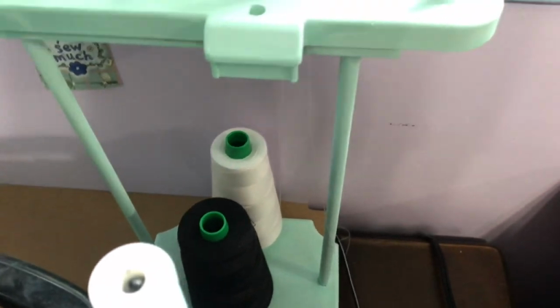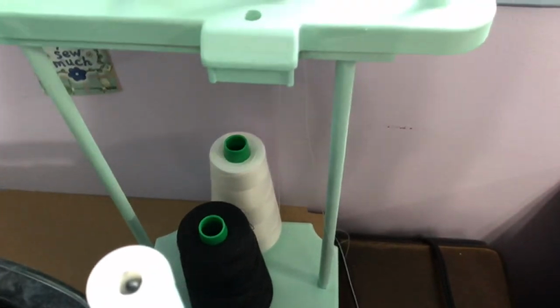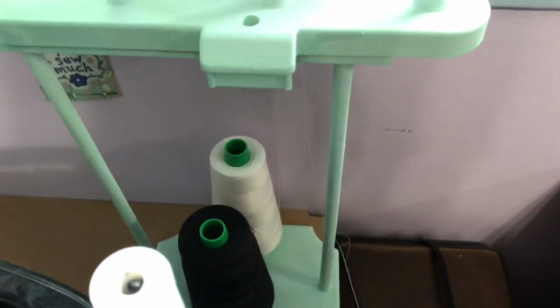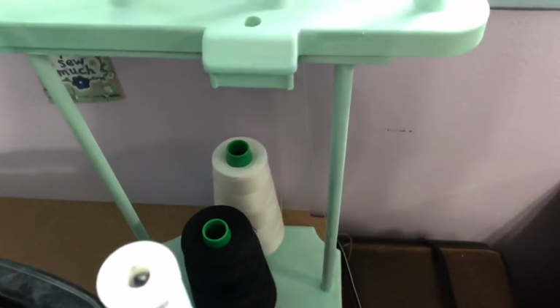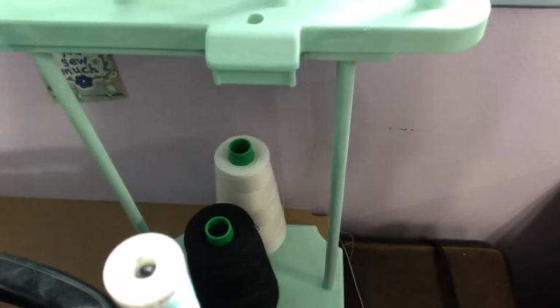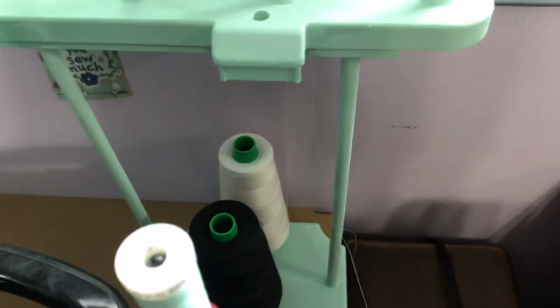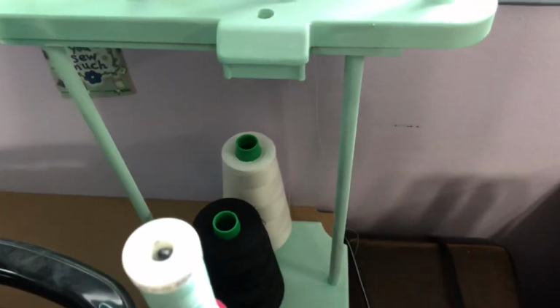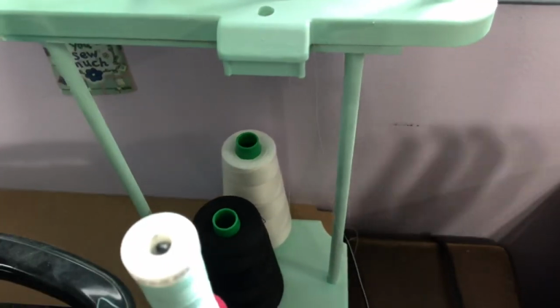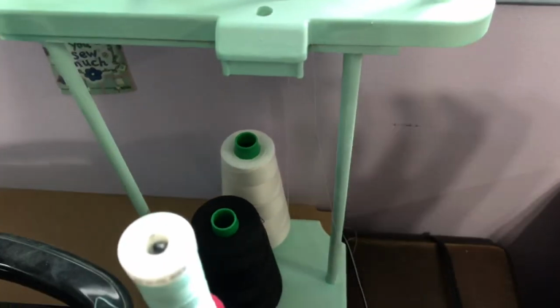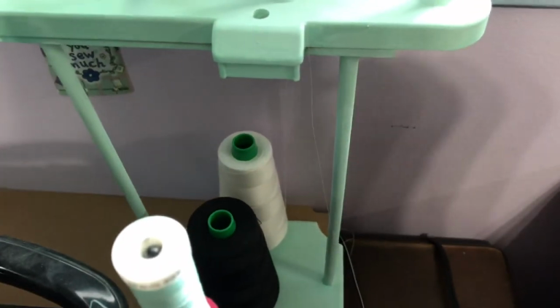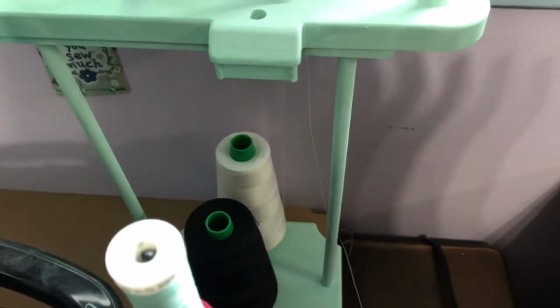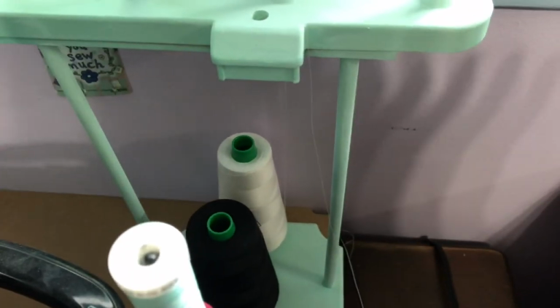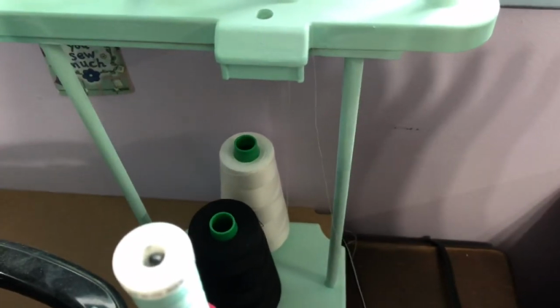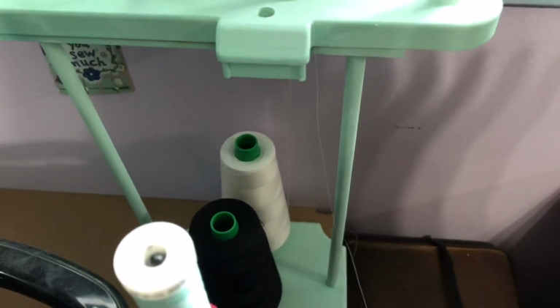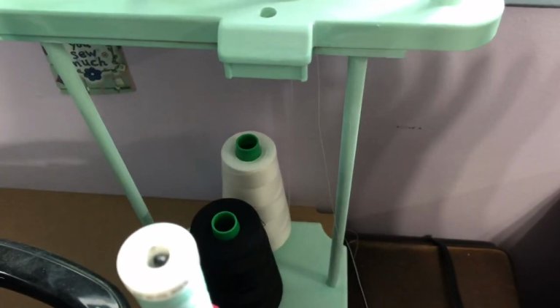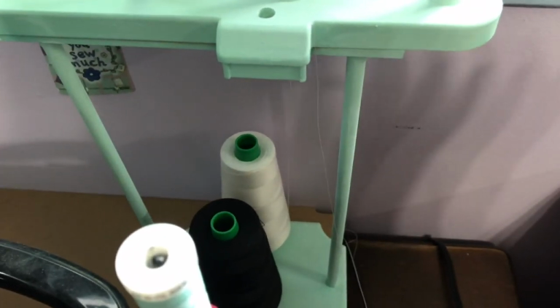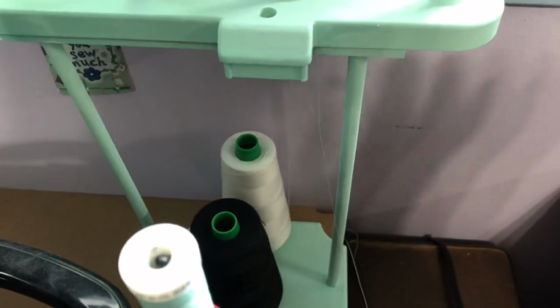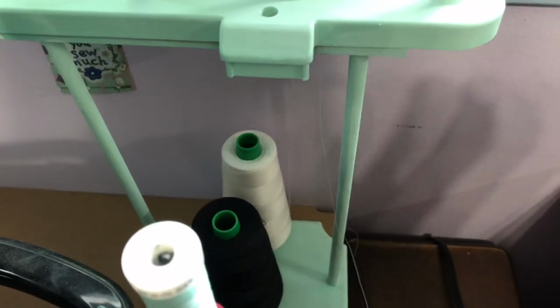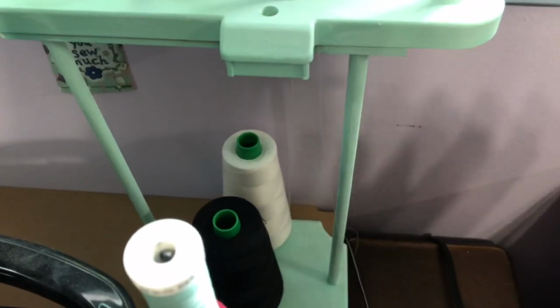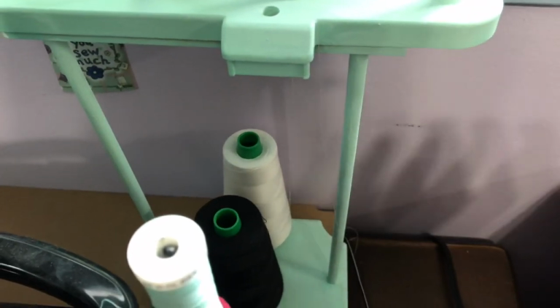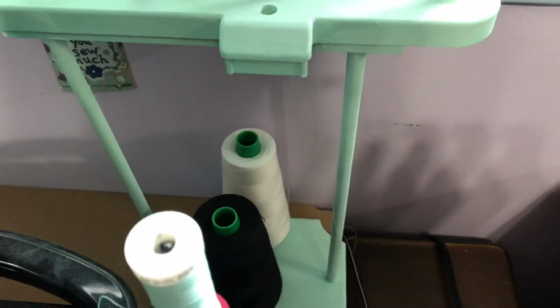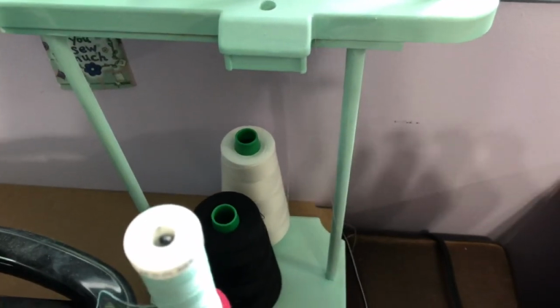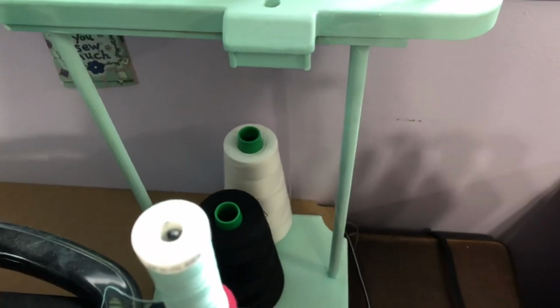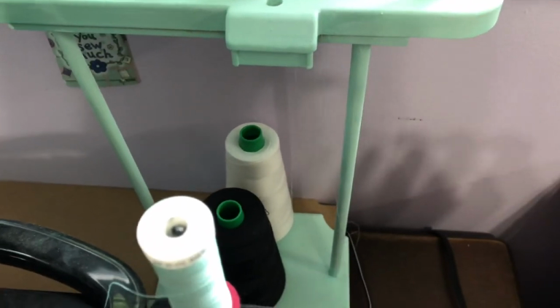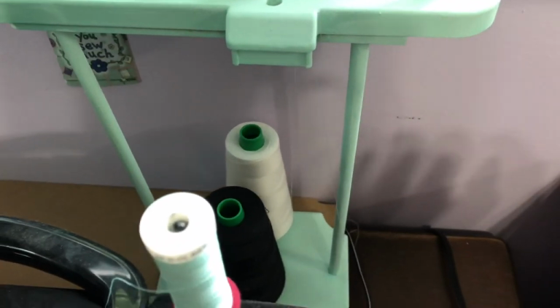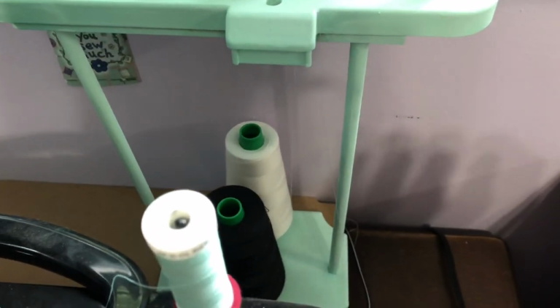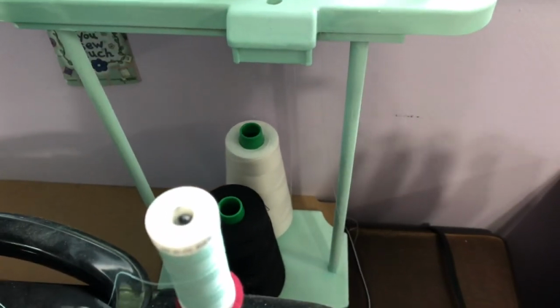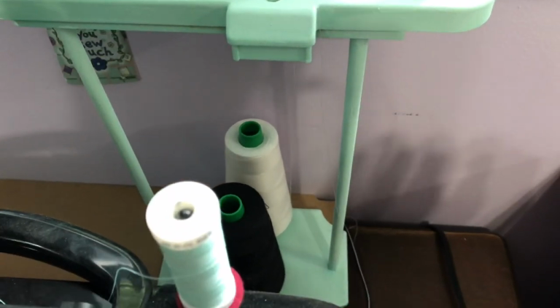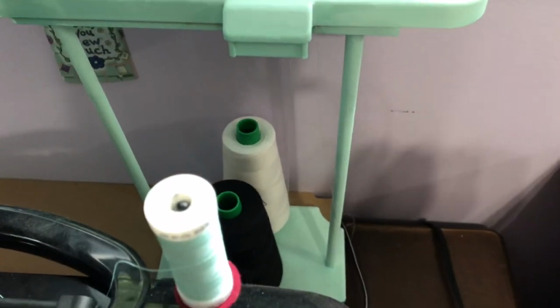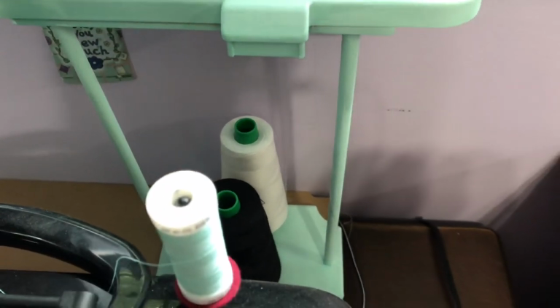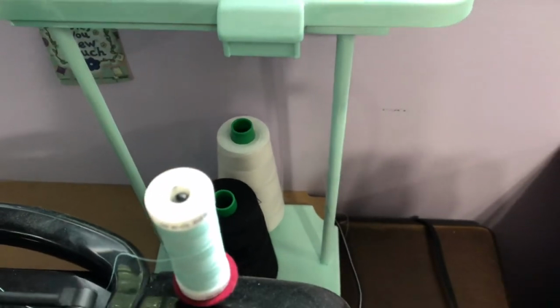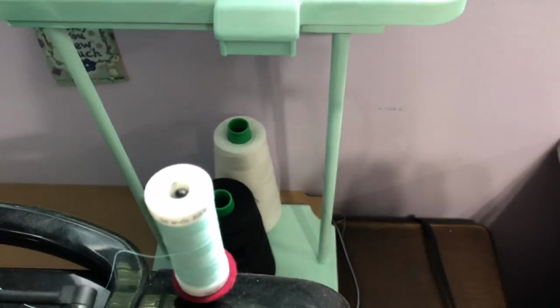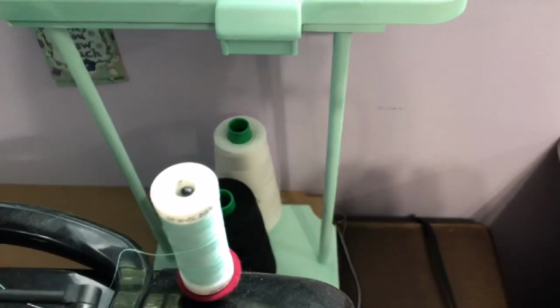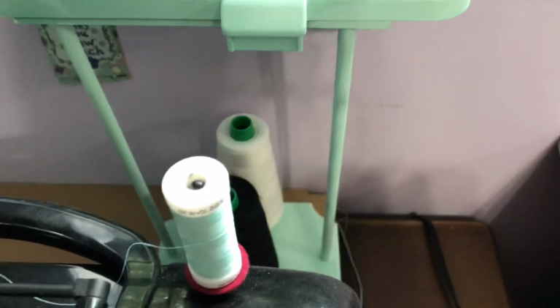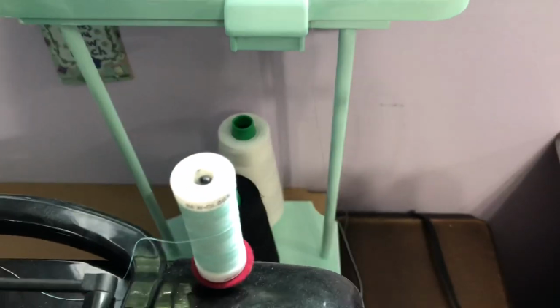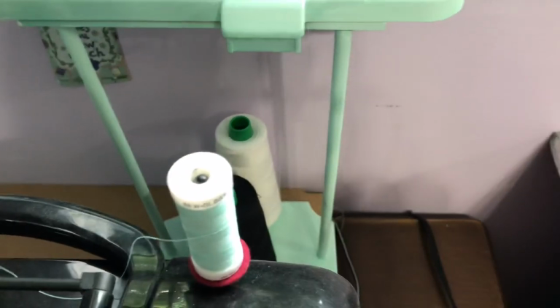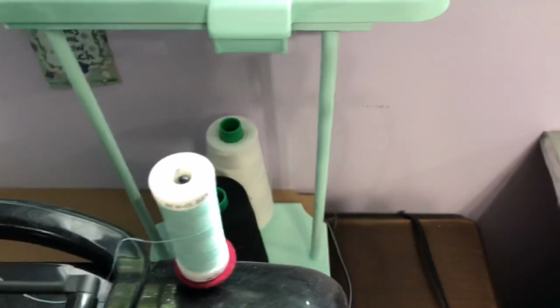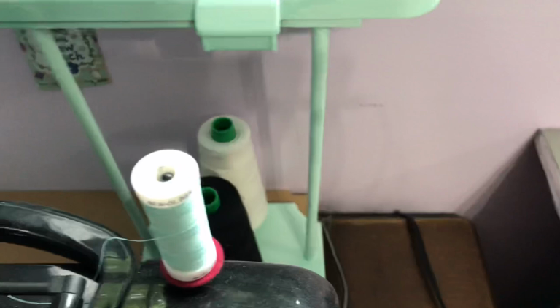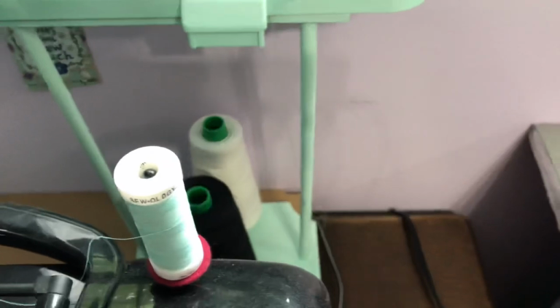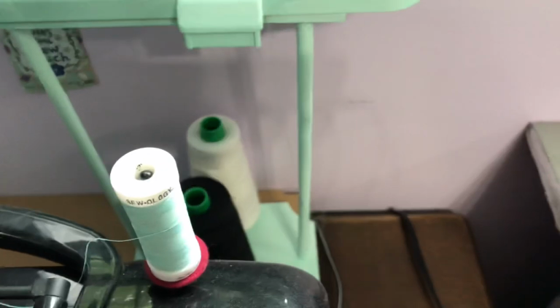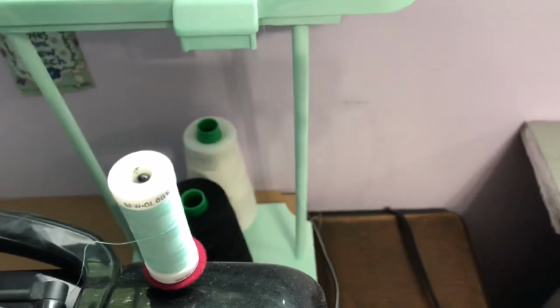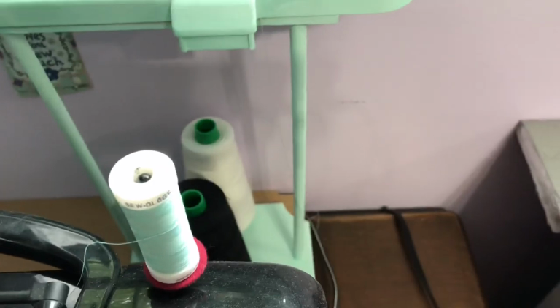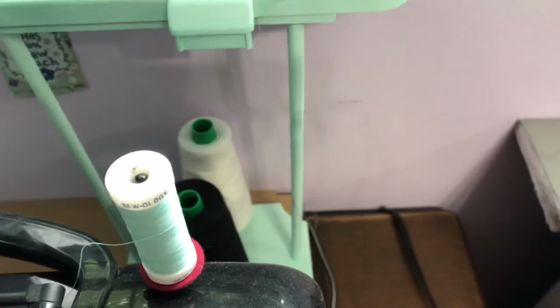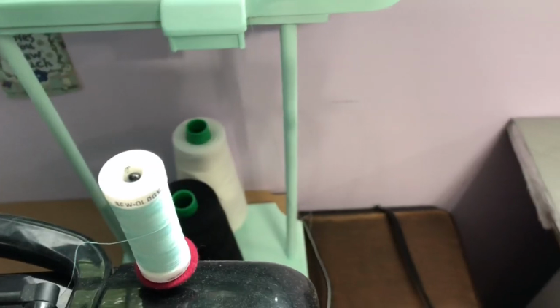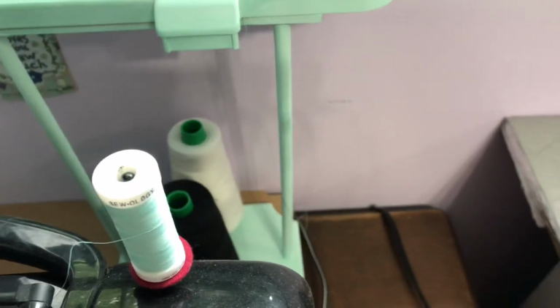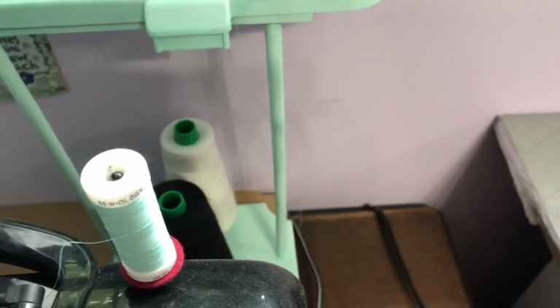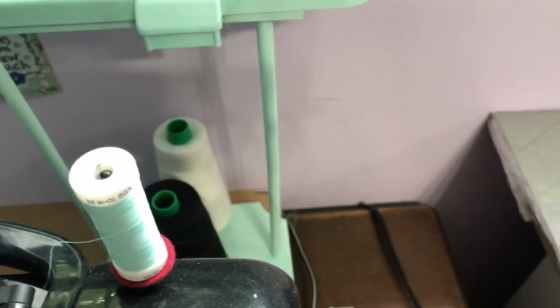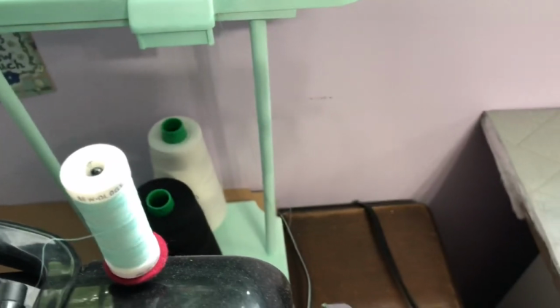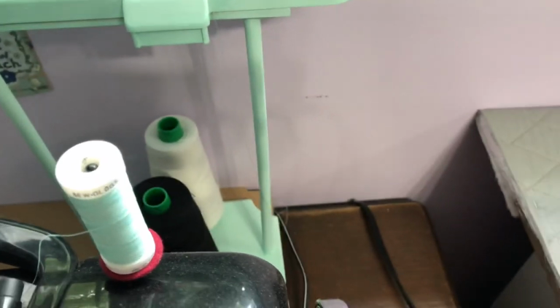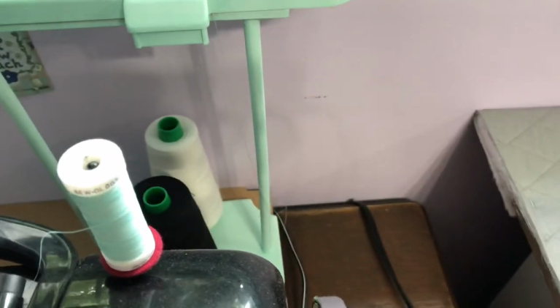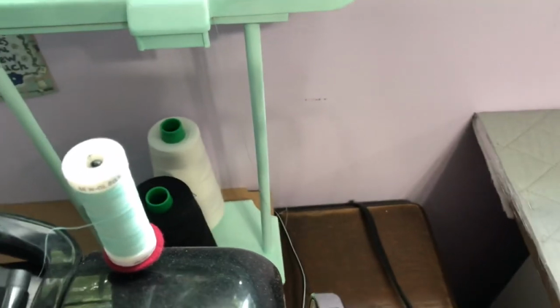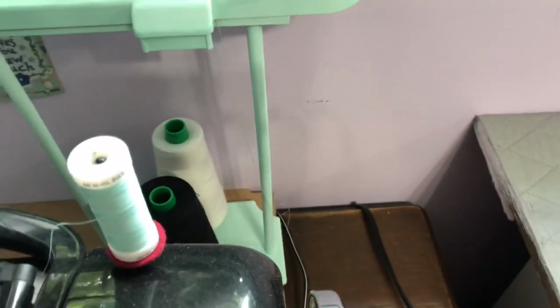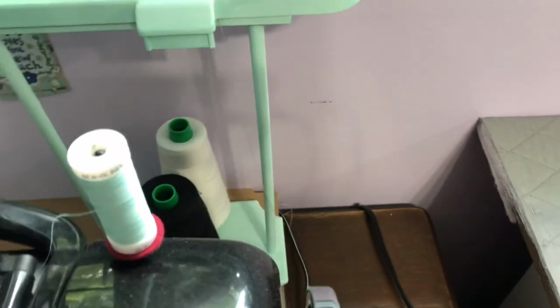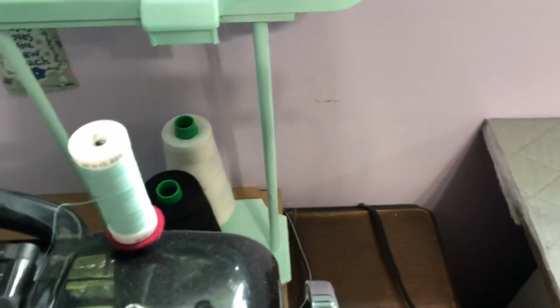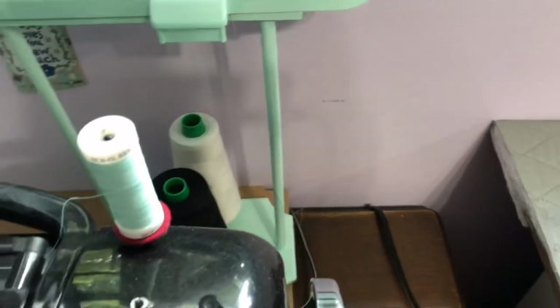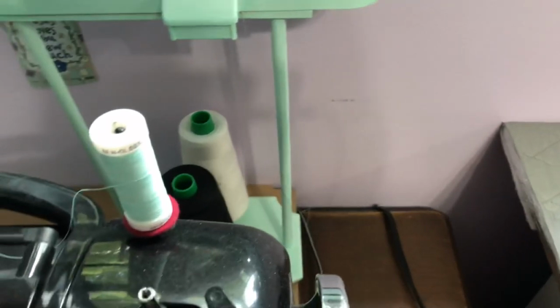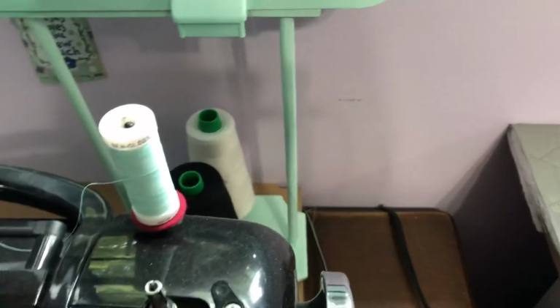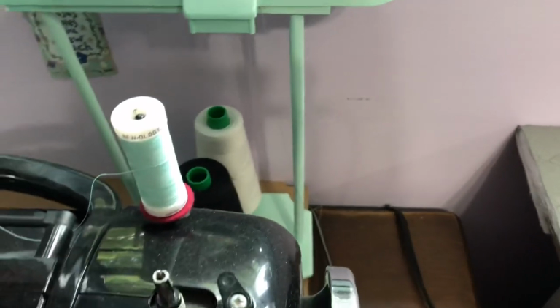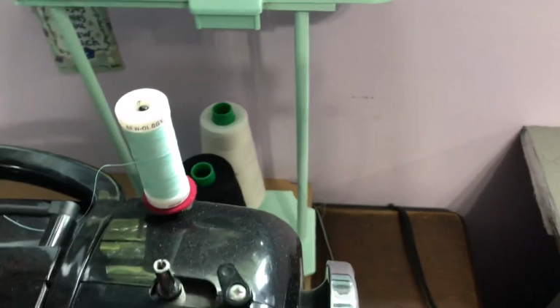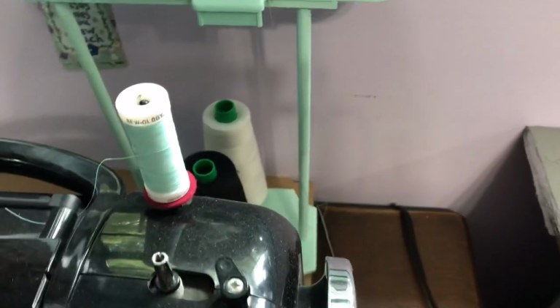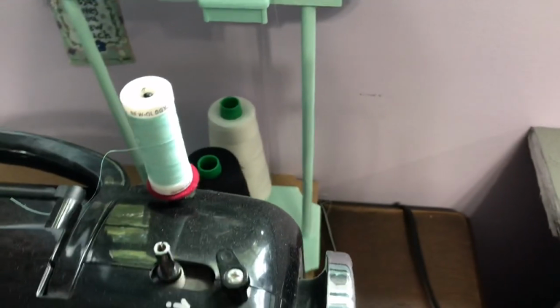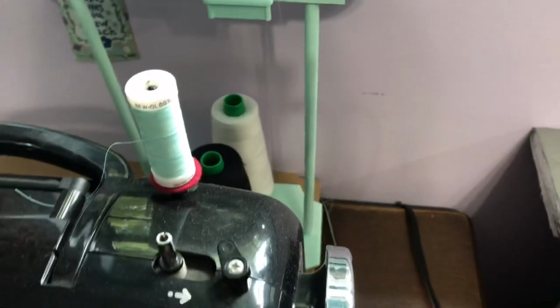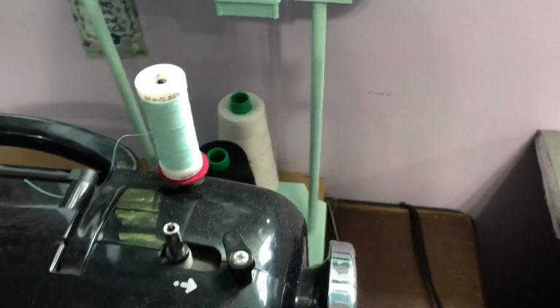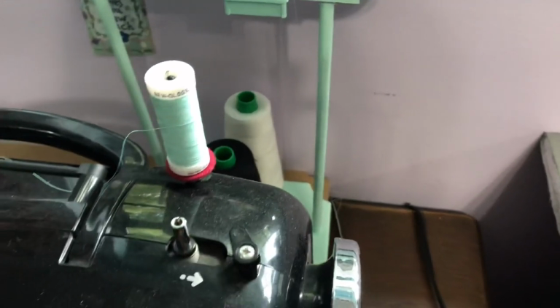It has these big cones right now because I got them on sale and it was actually a lot cheaper to buy it that way.